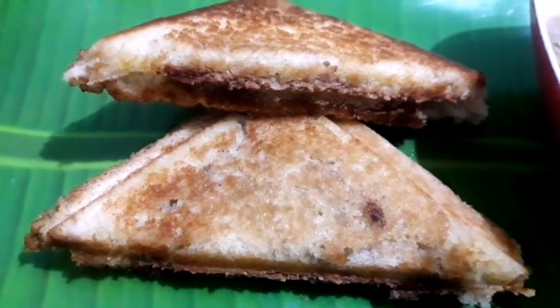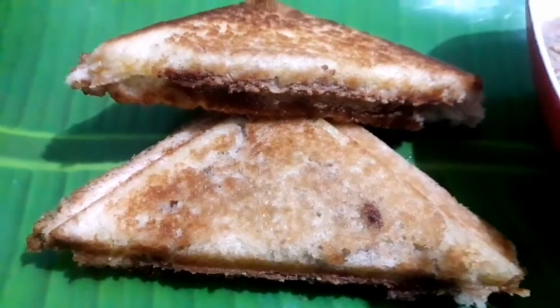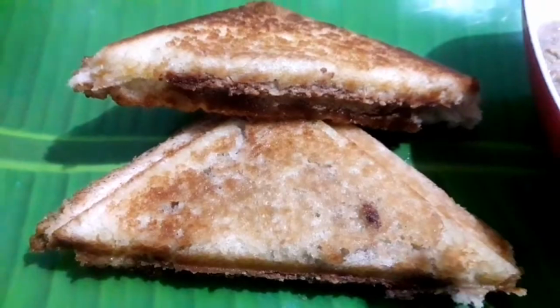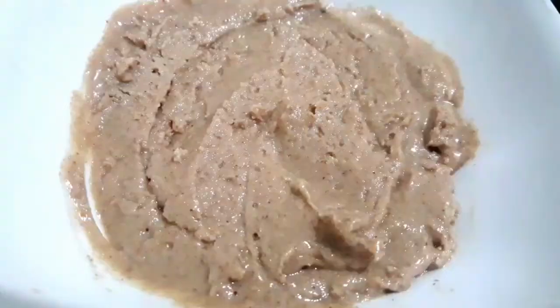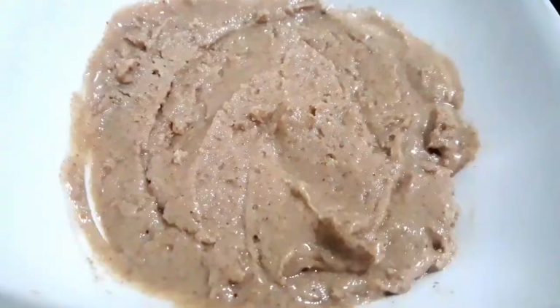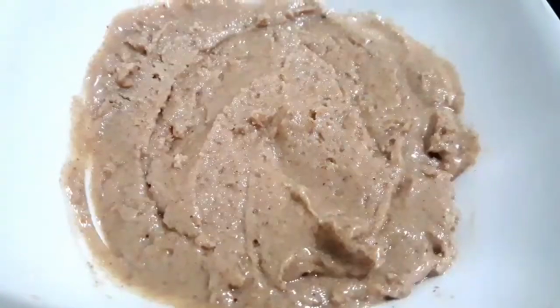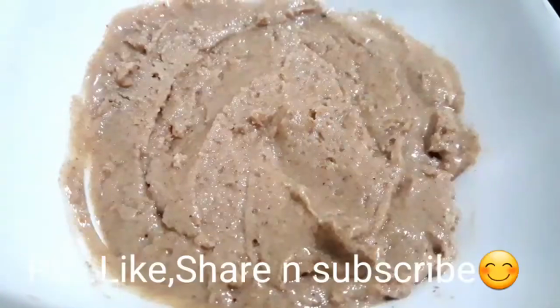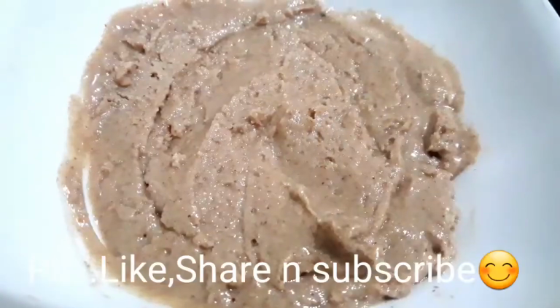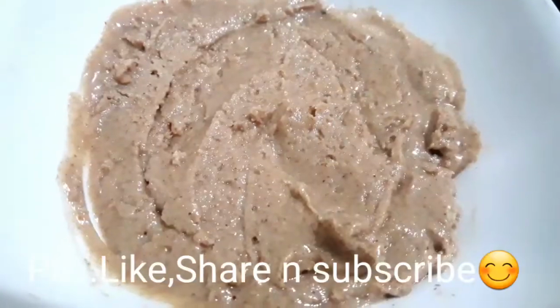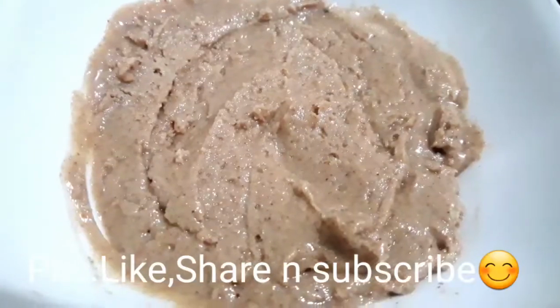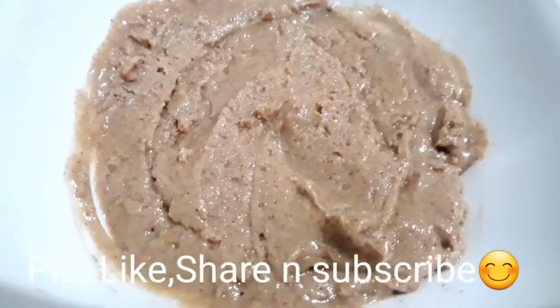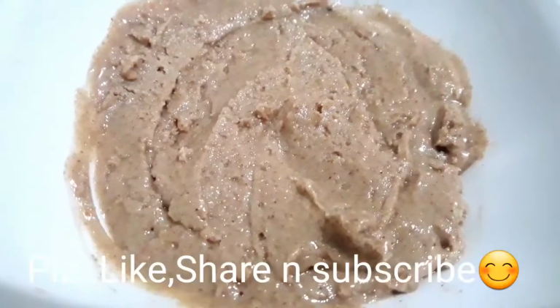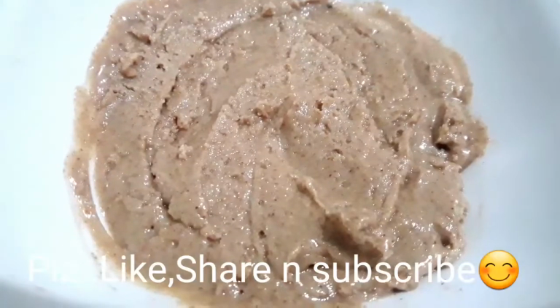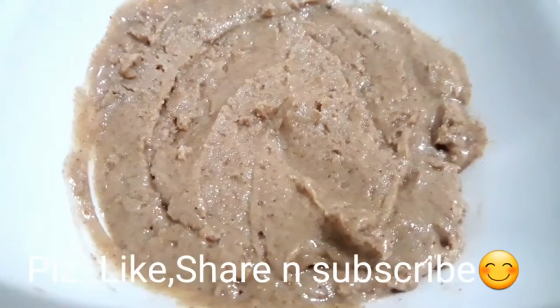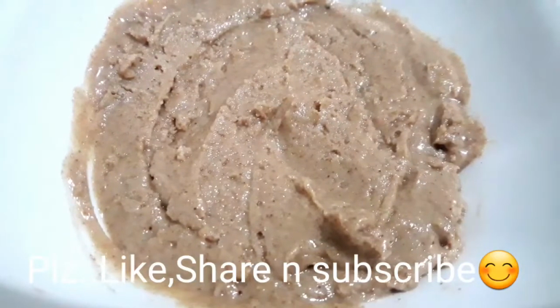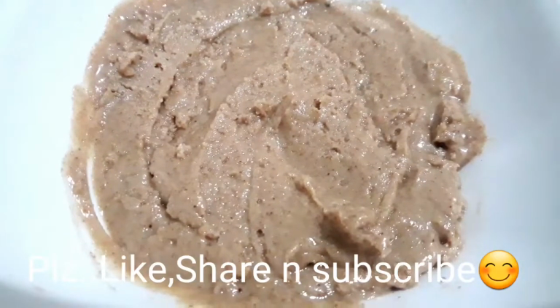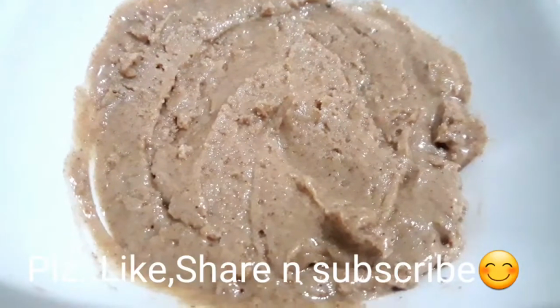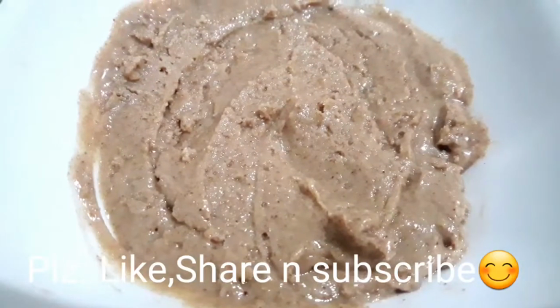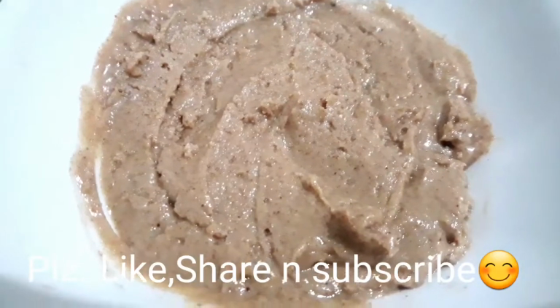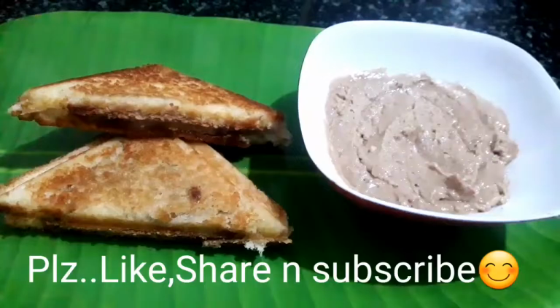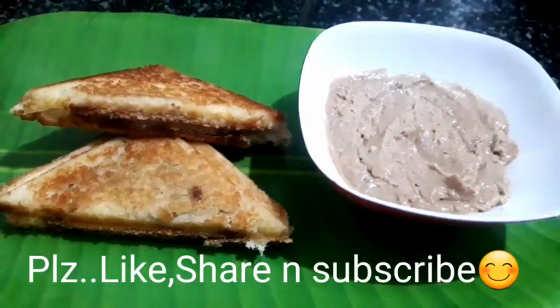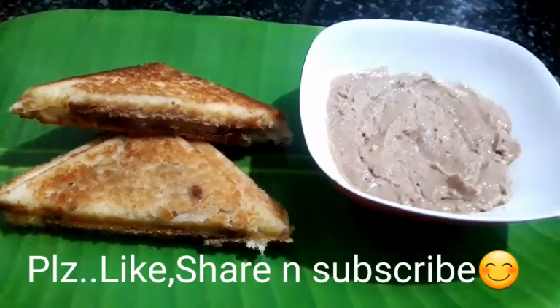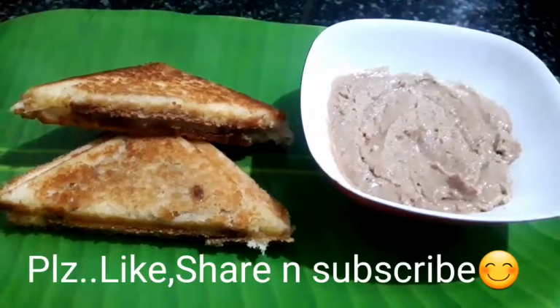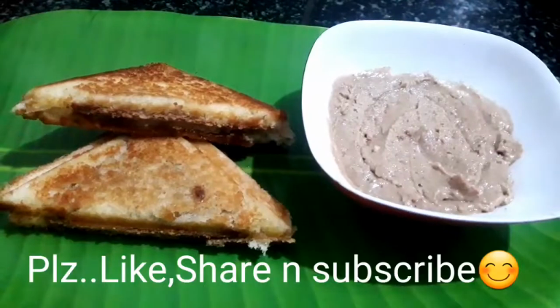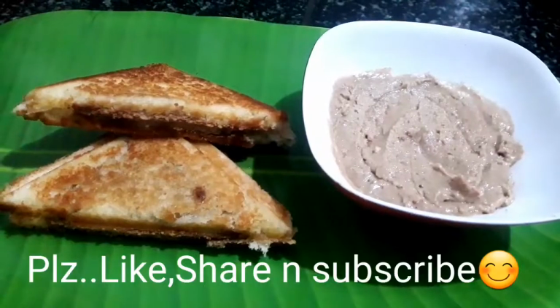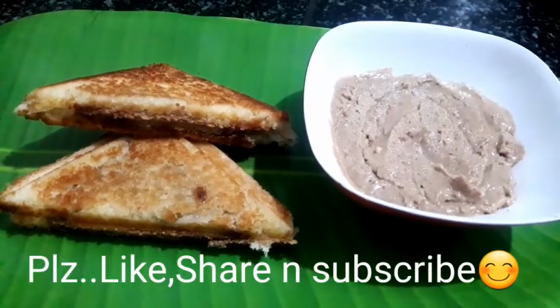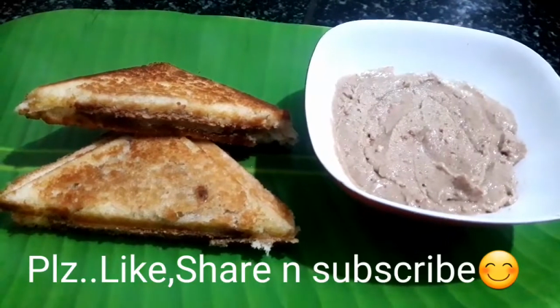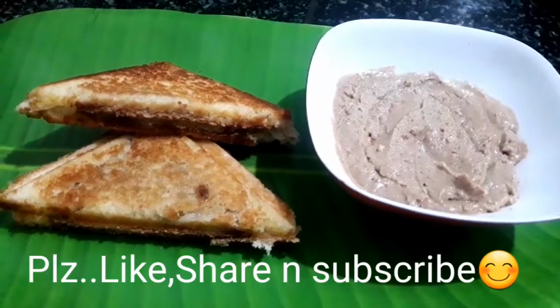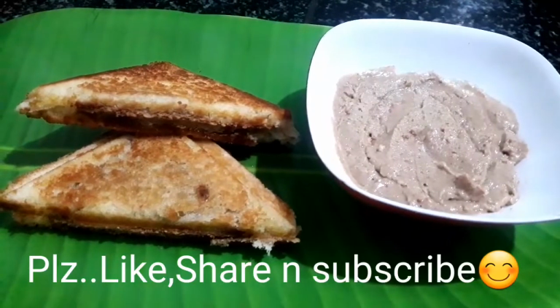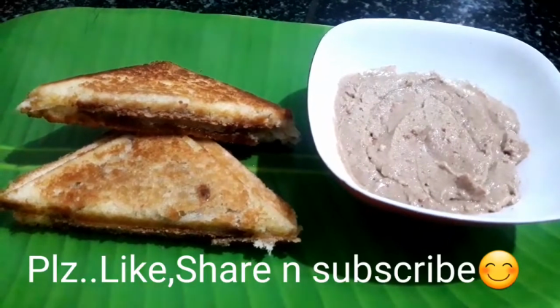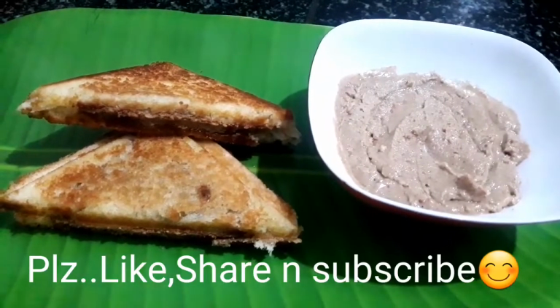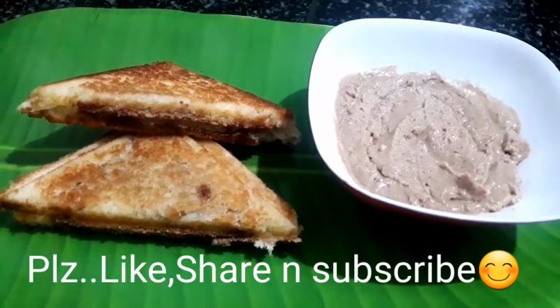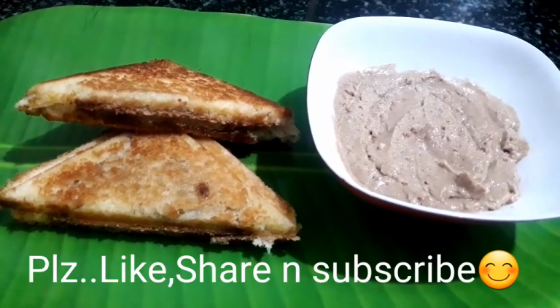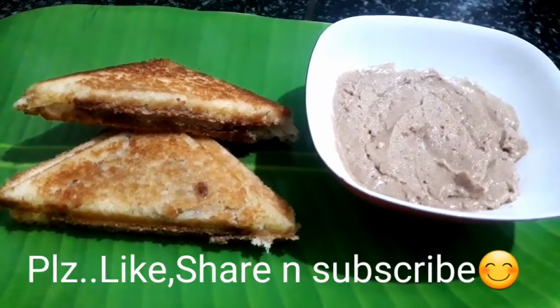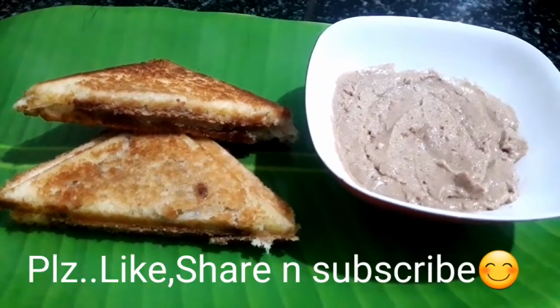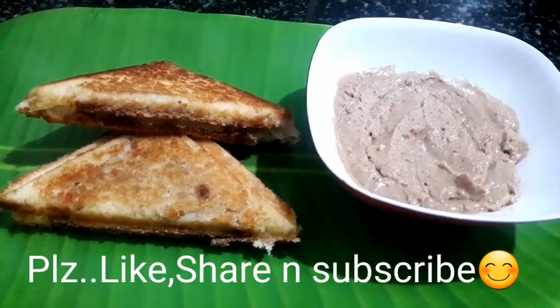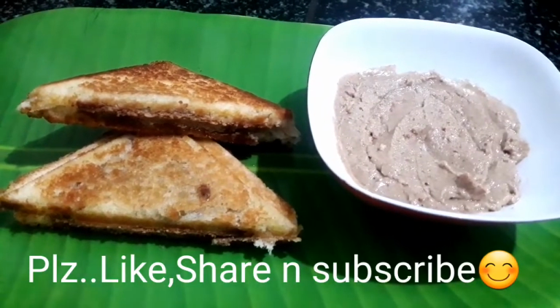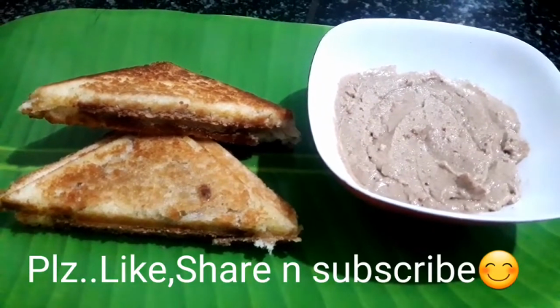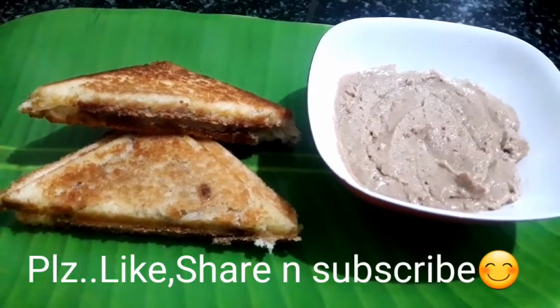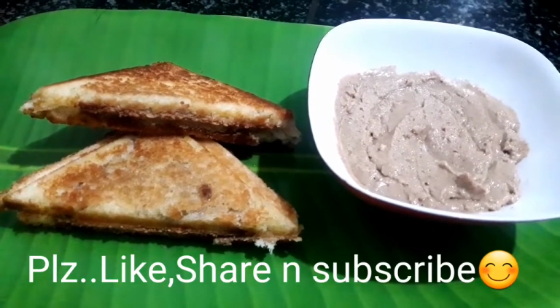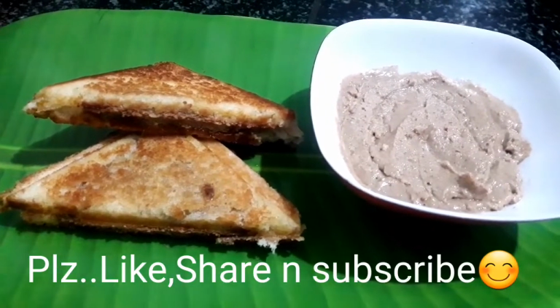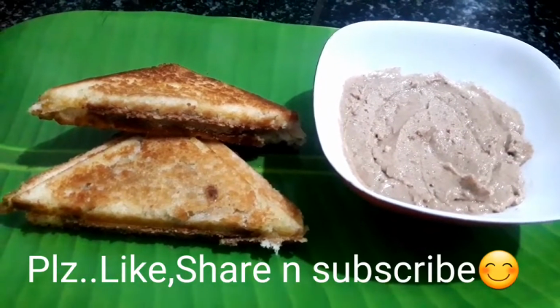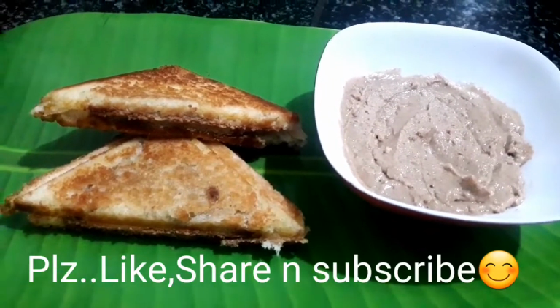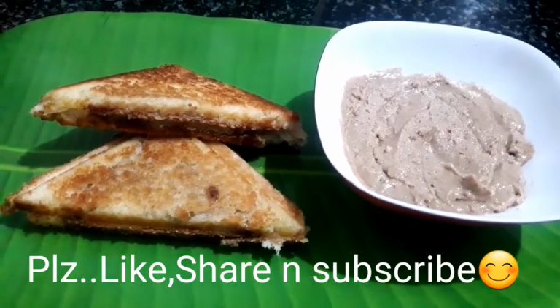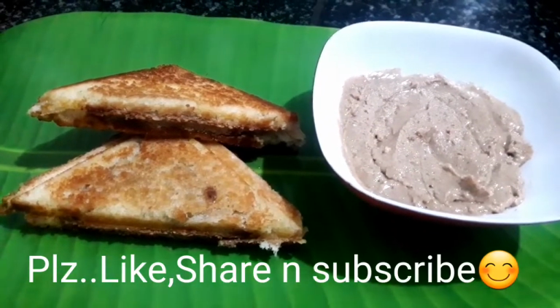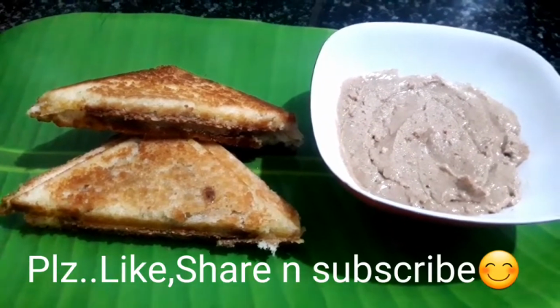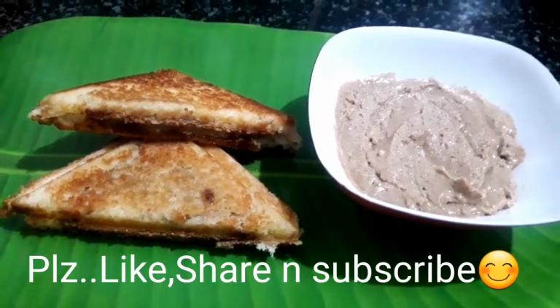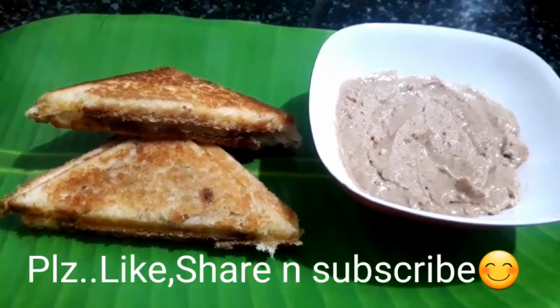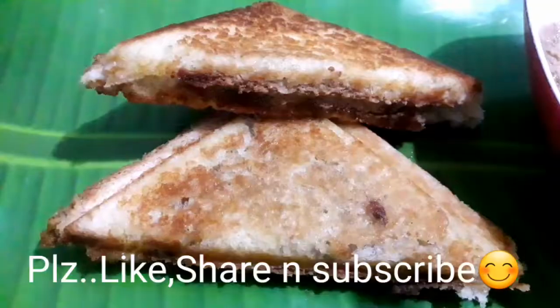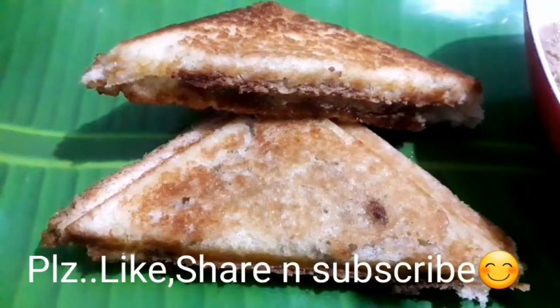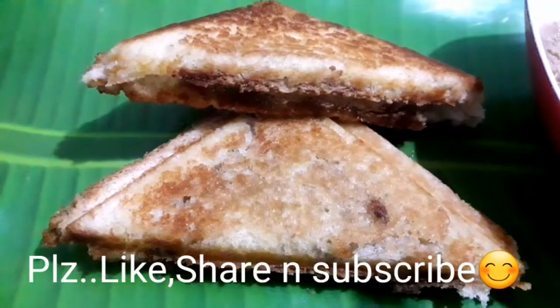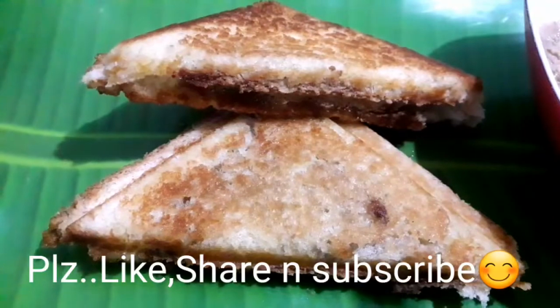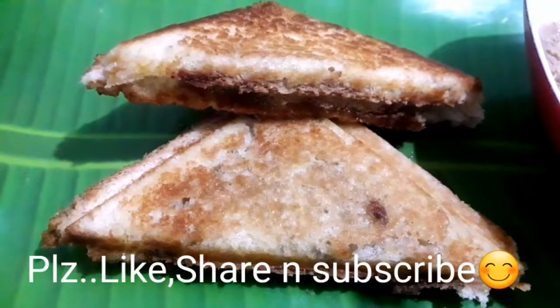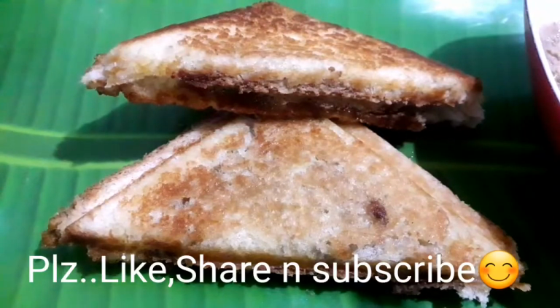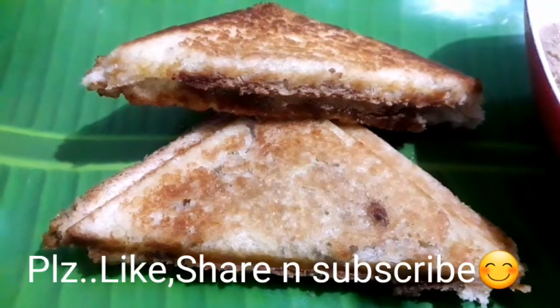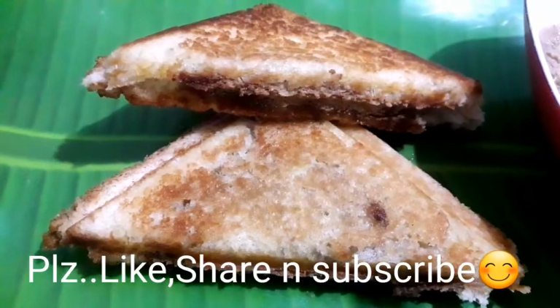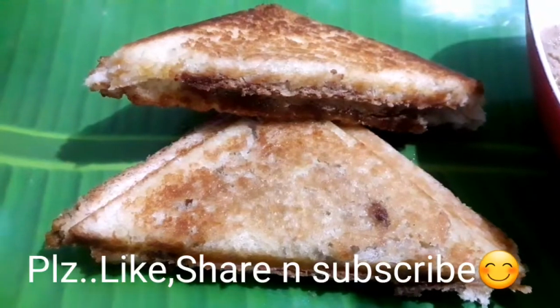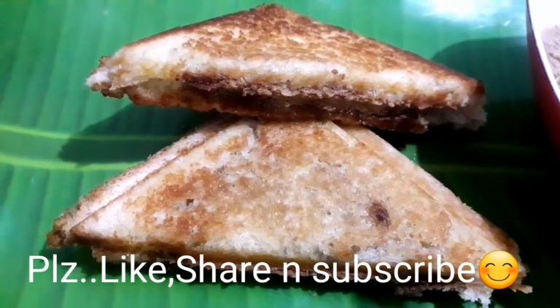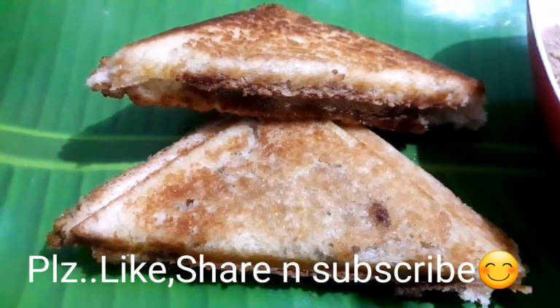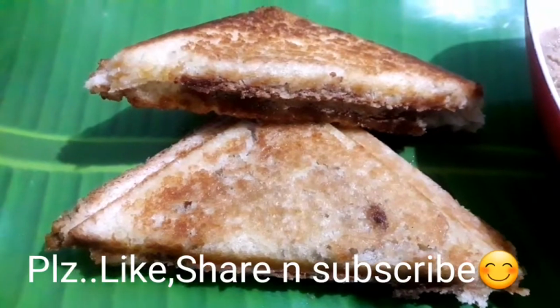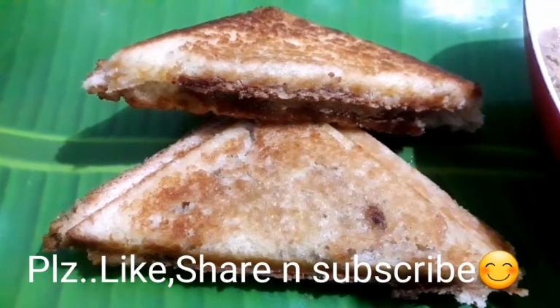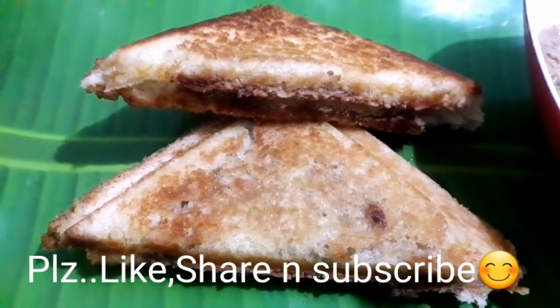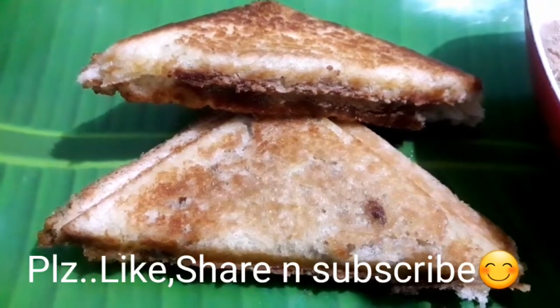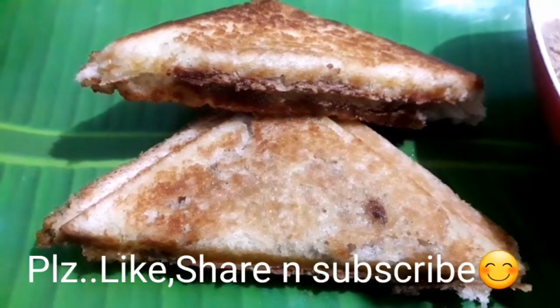If you like, please share and subscribe. Bye bye!